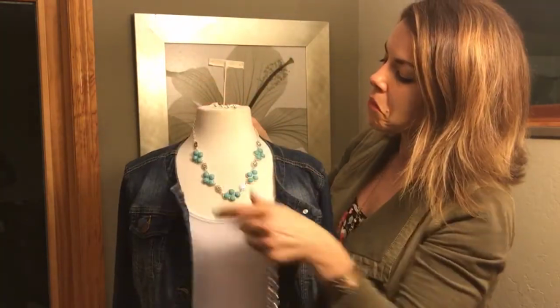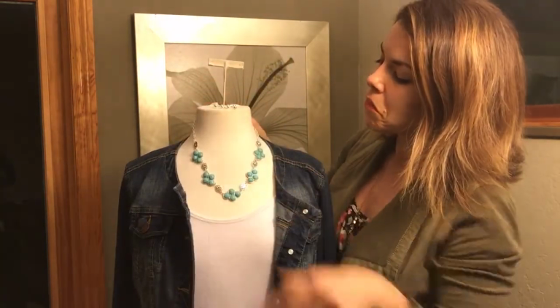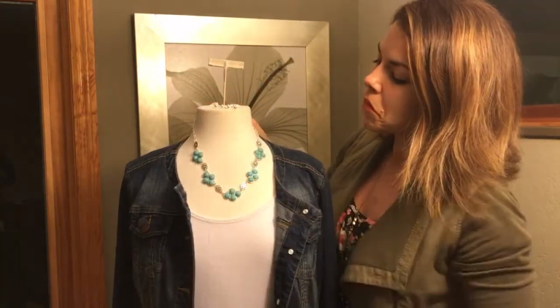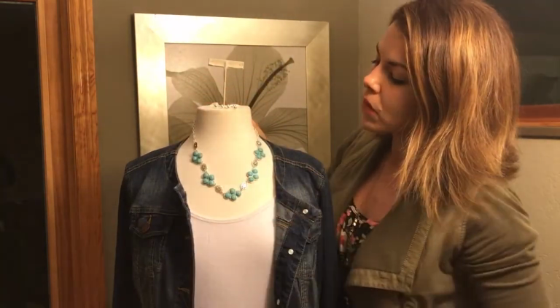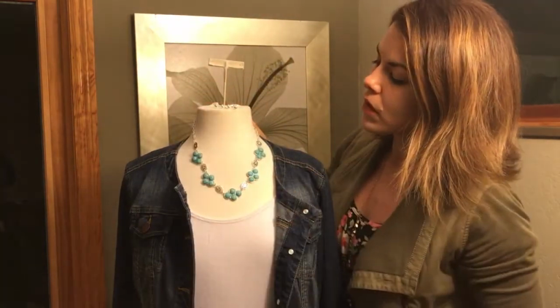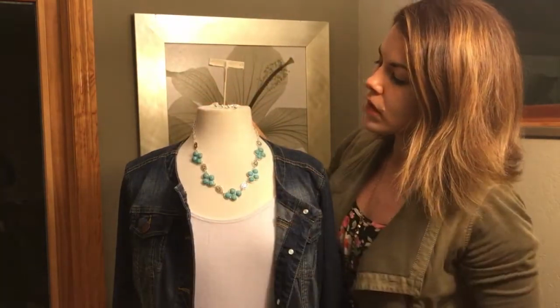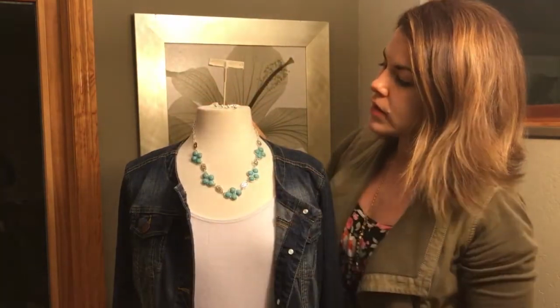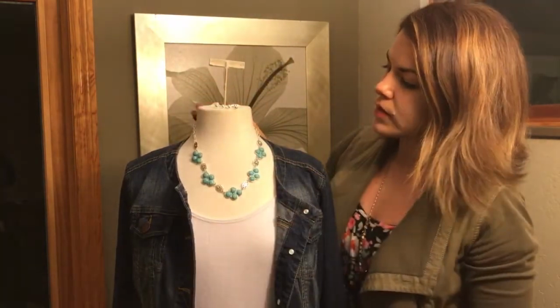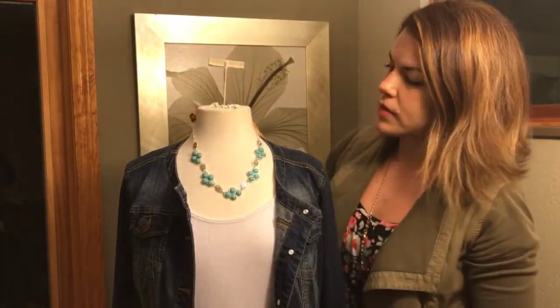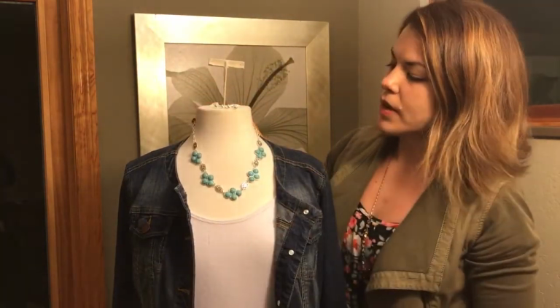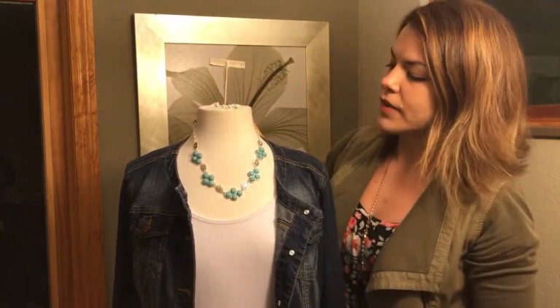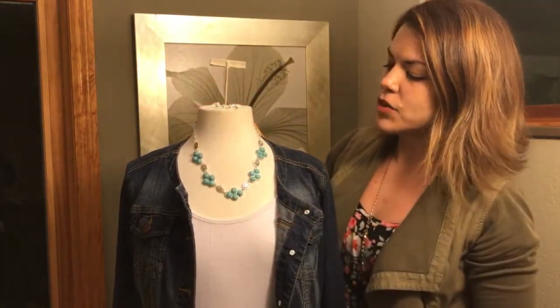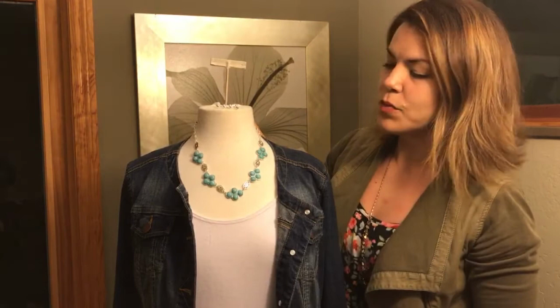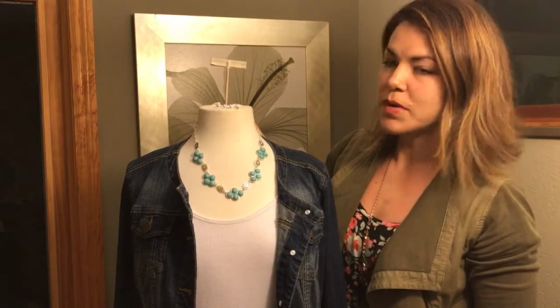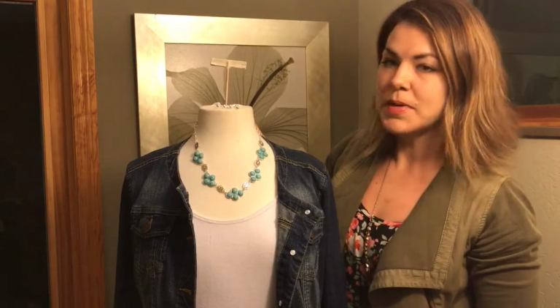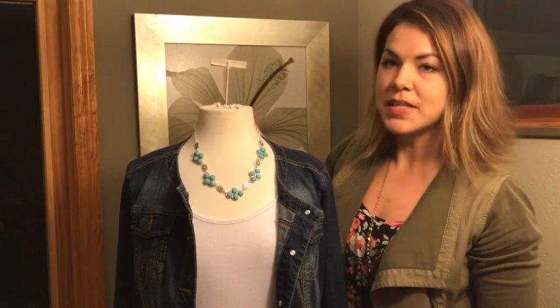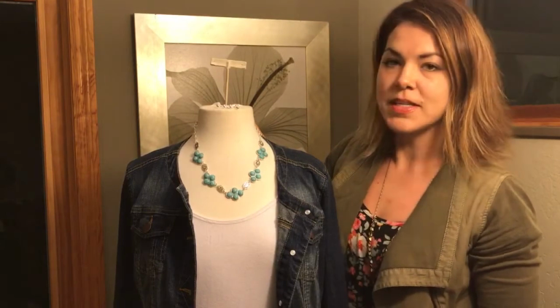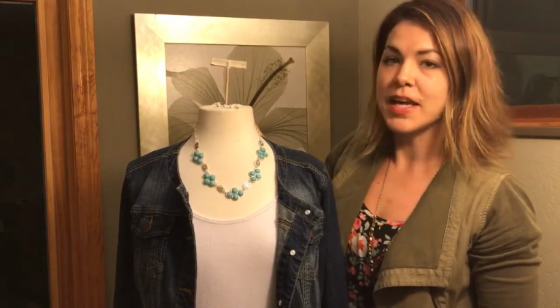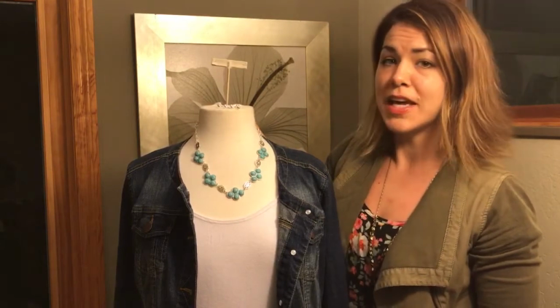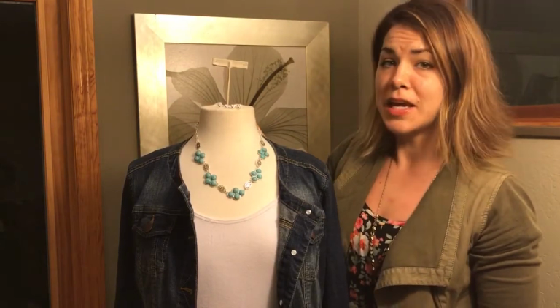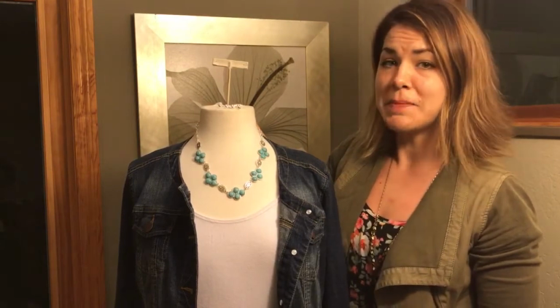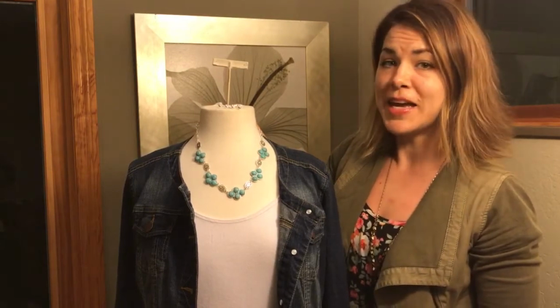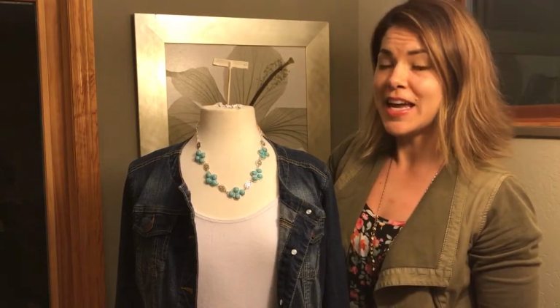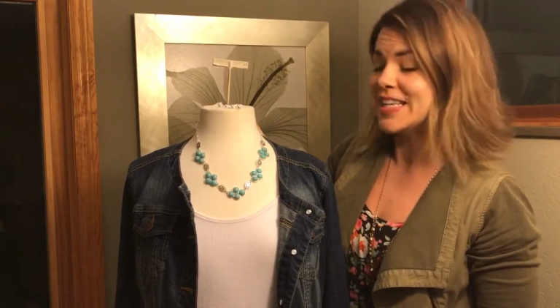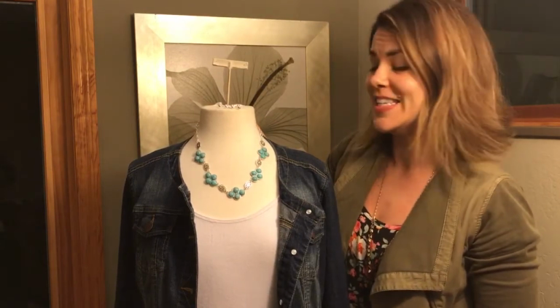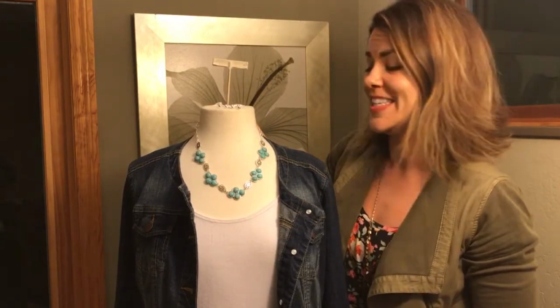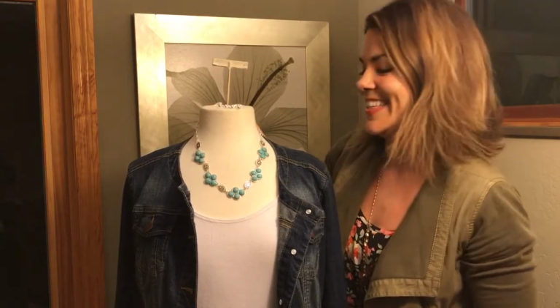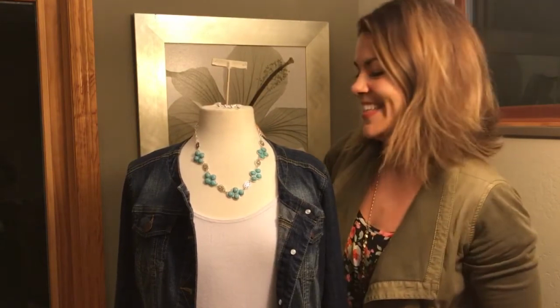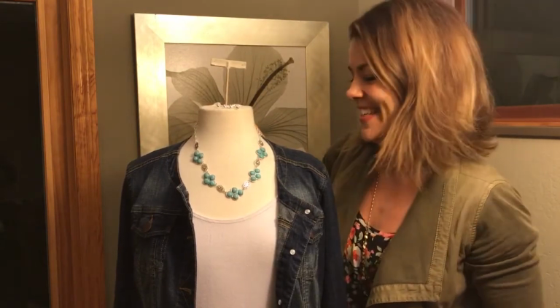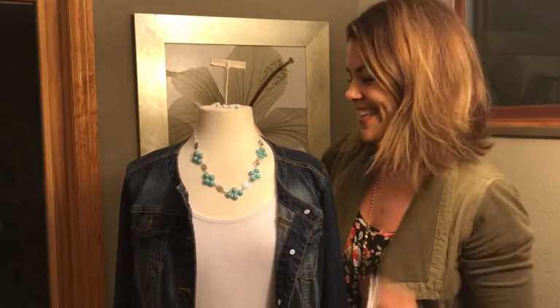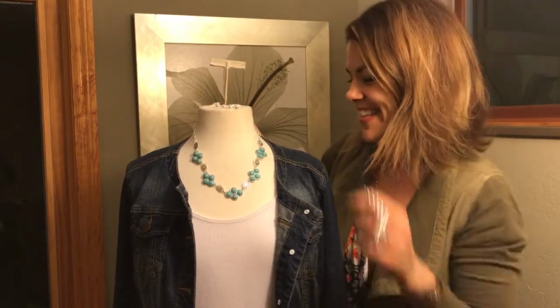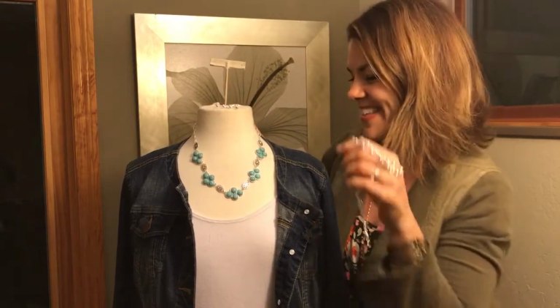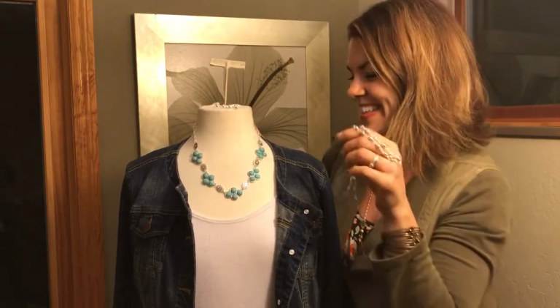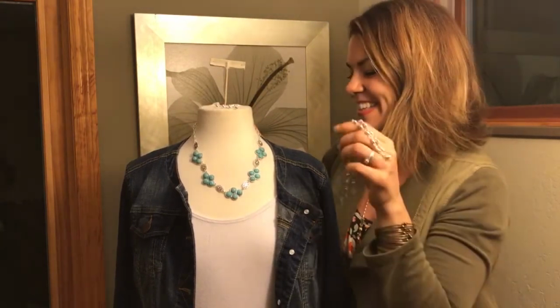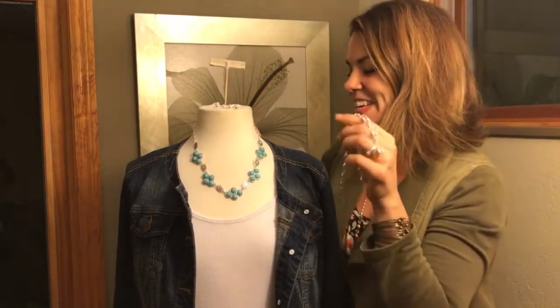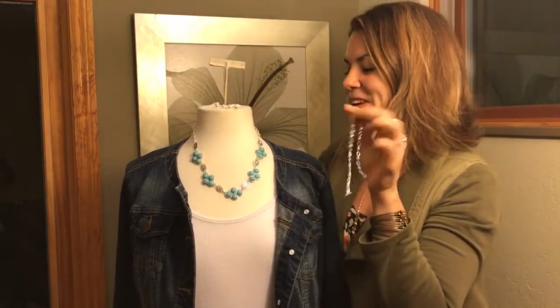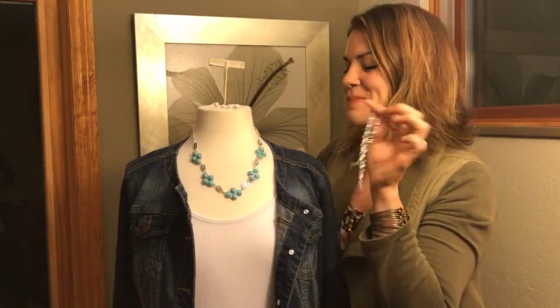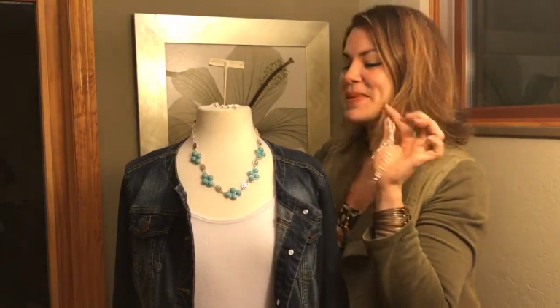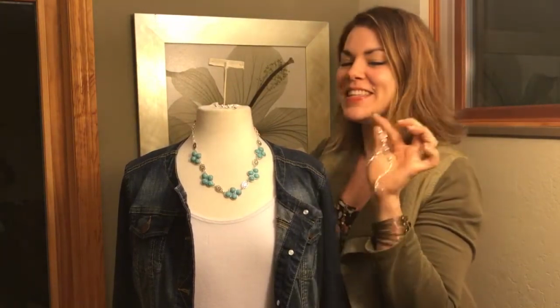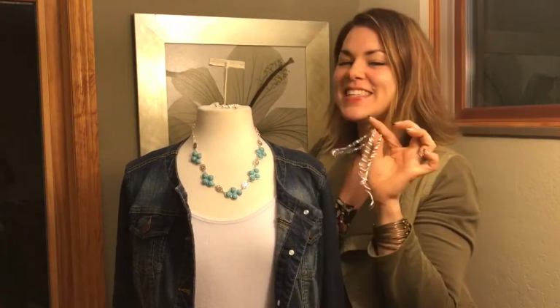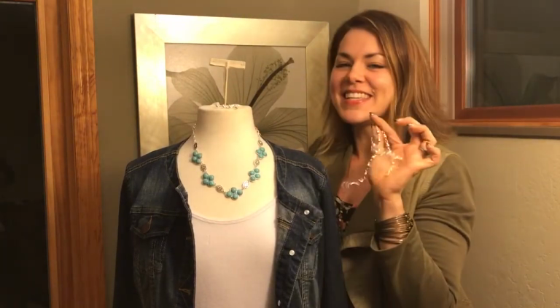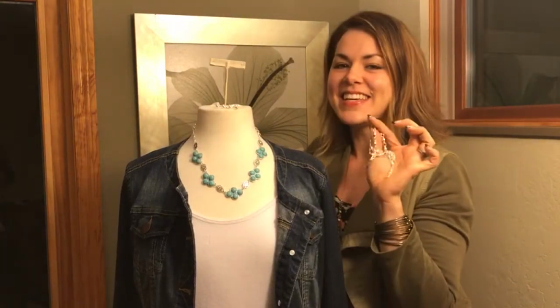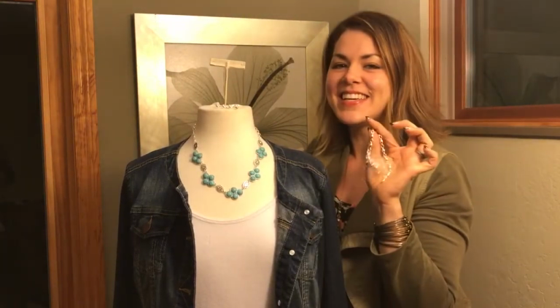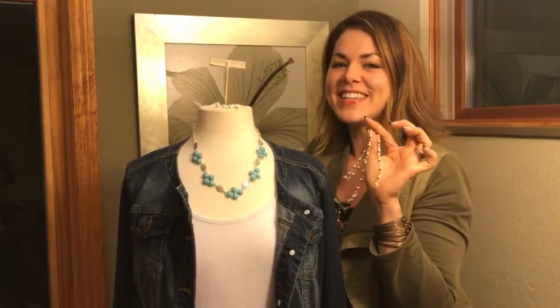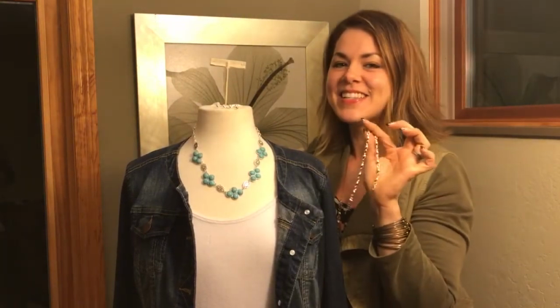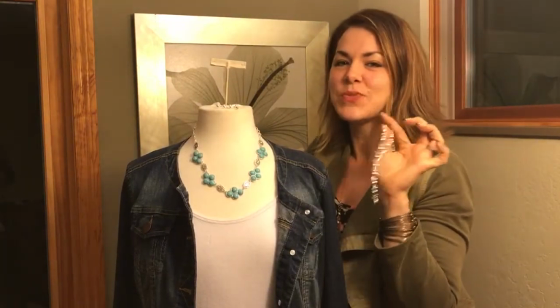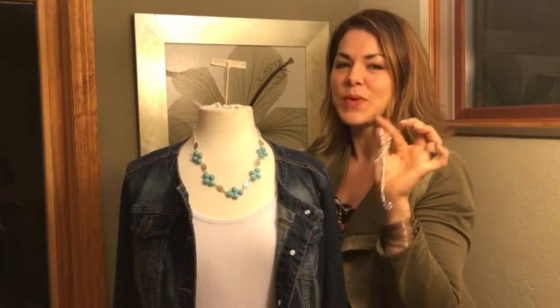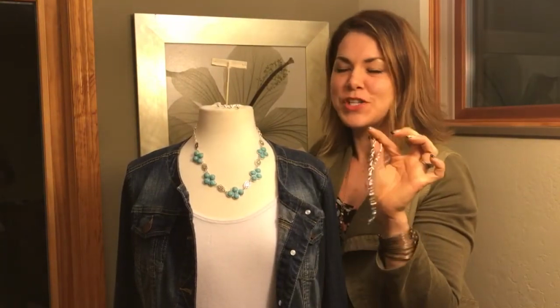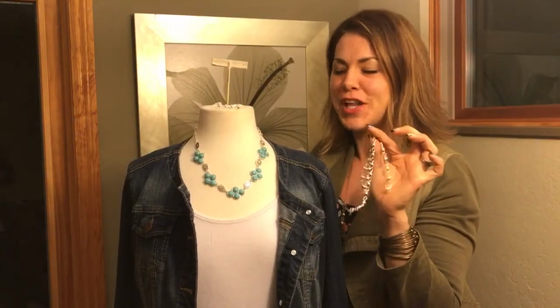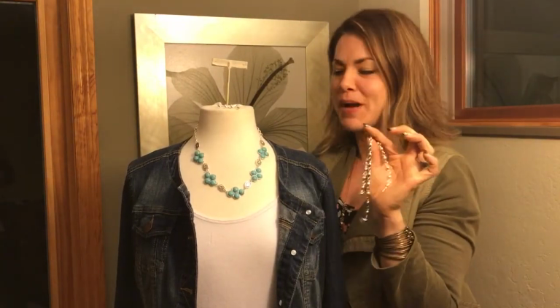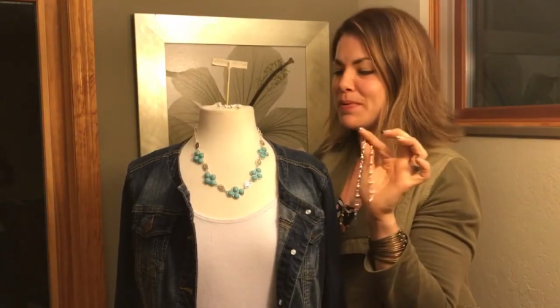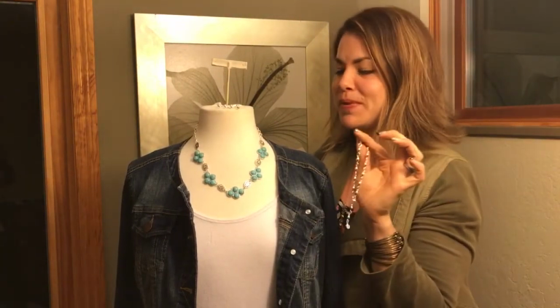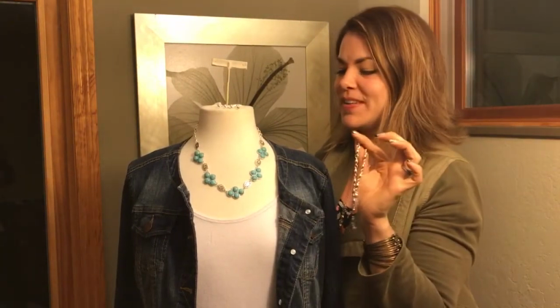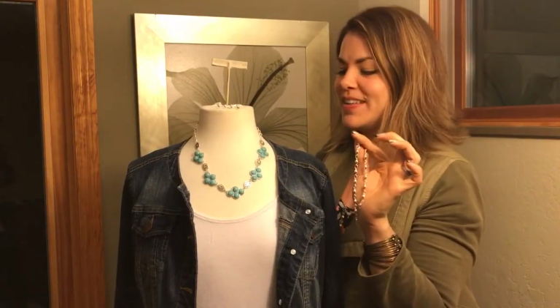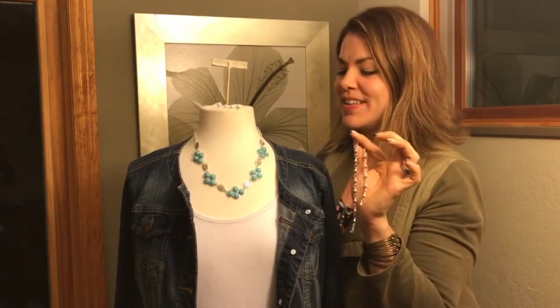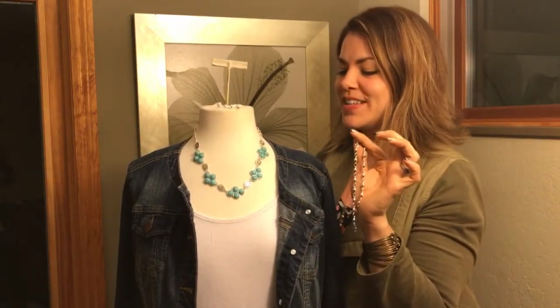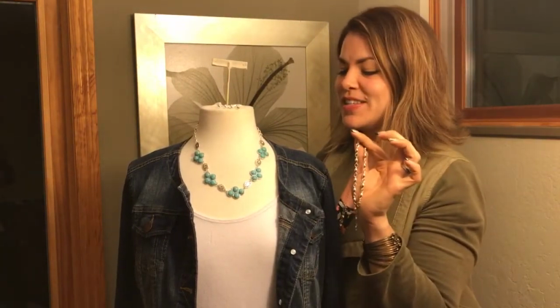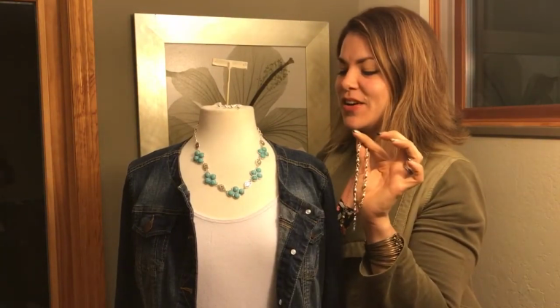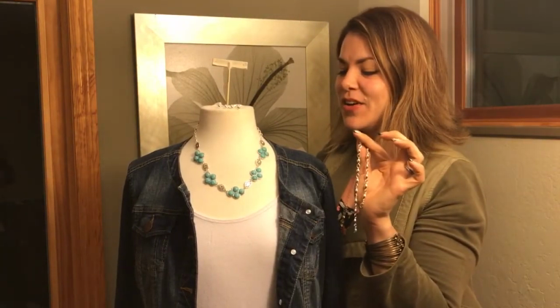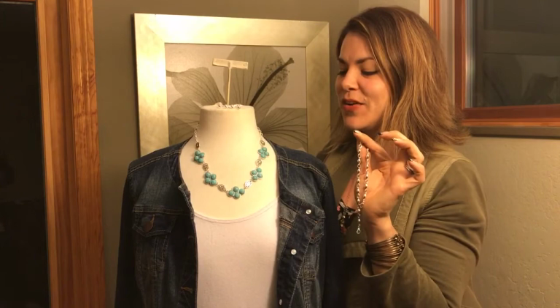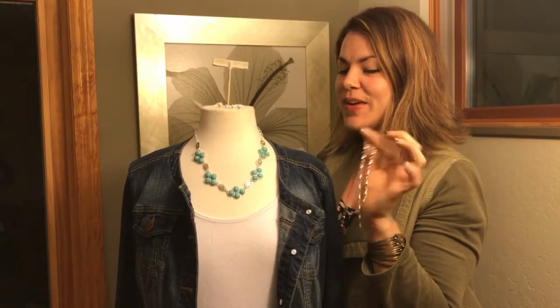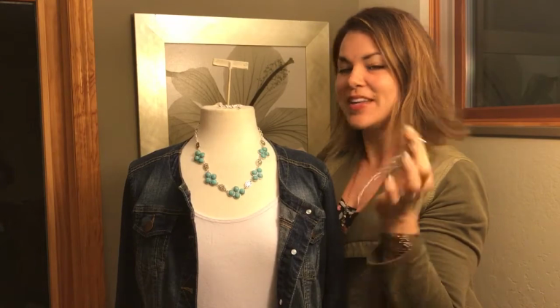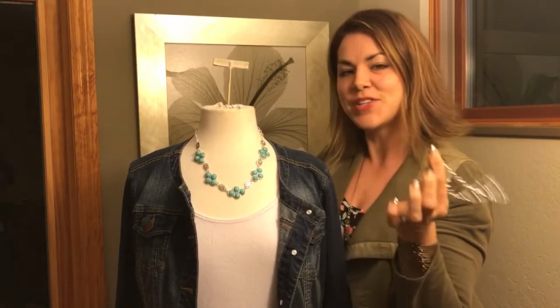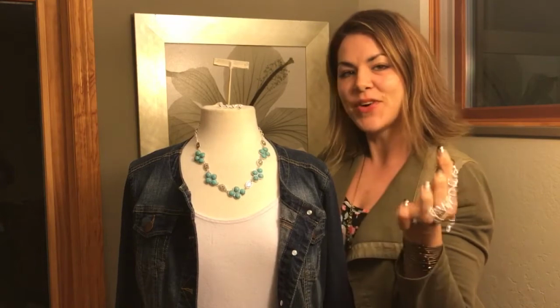I have so many pieces hanging in my hands, but this is Switch It Up — so enjoy!